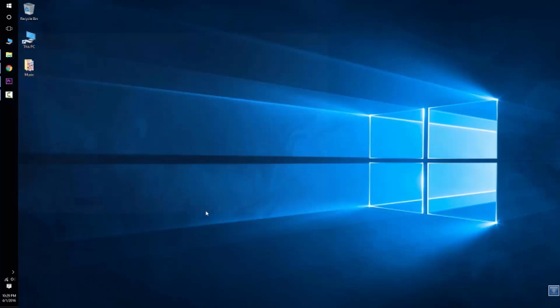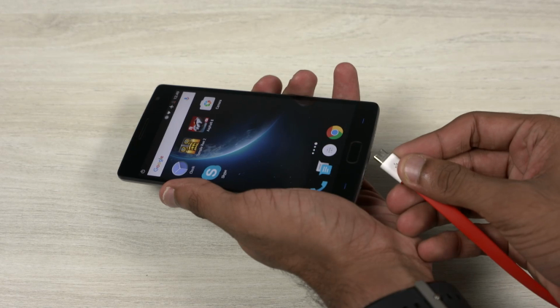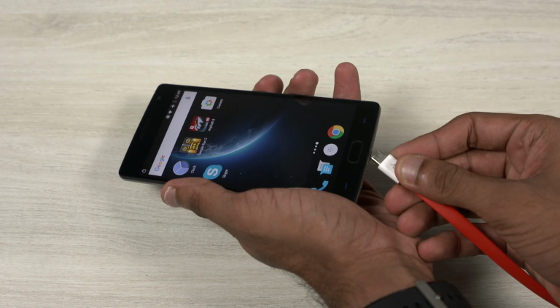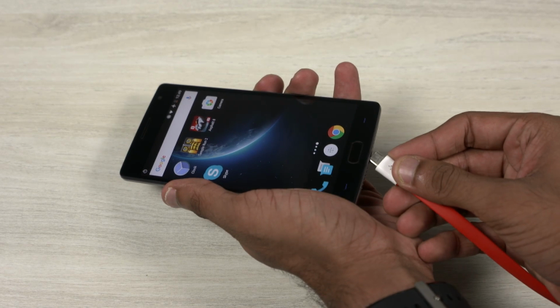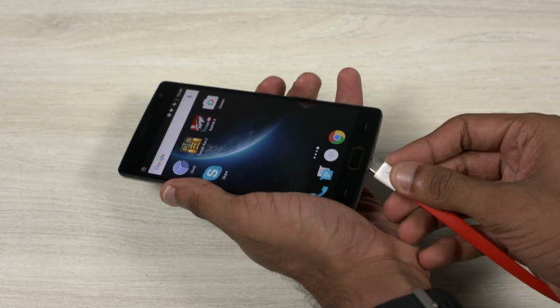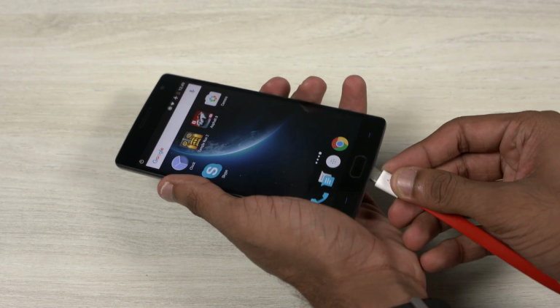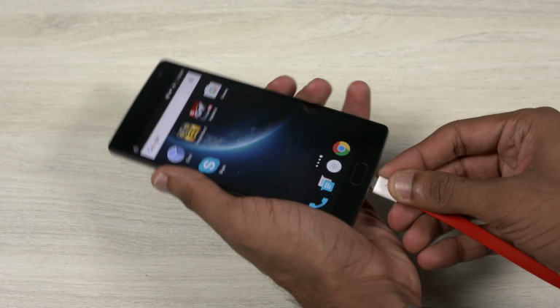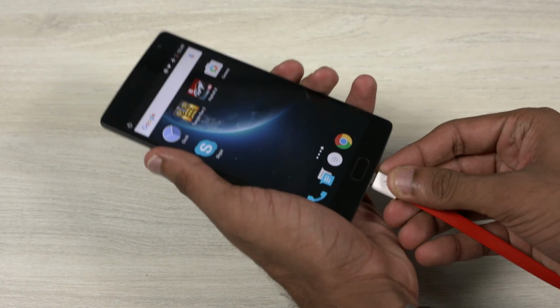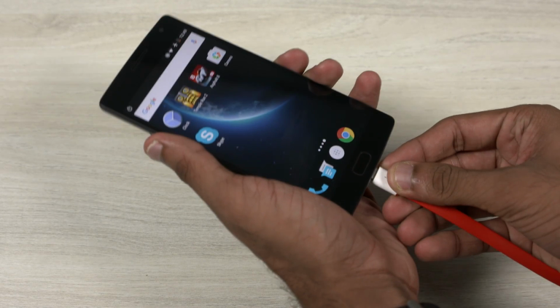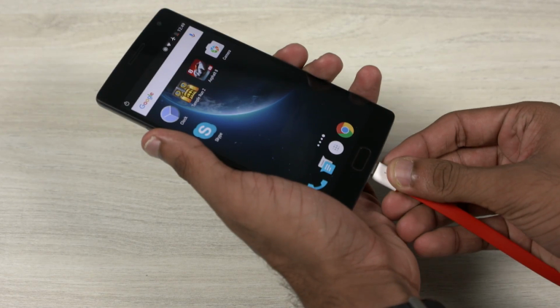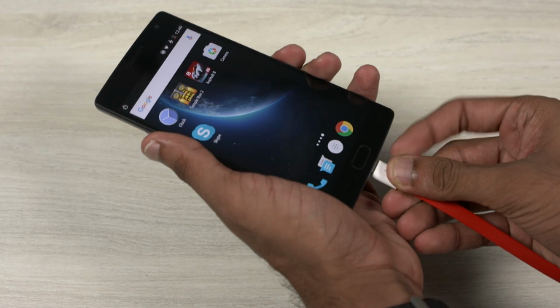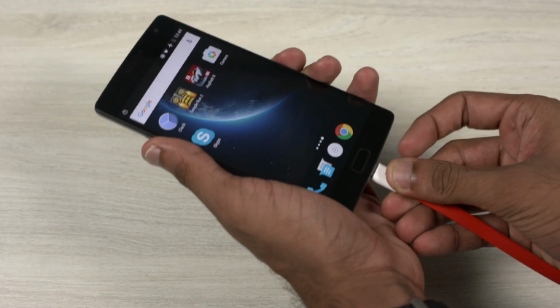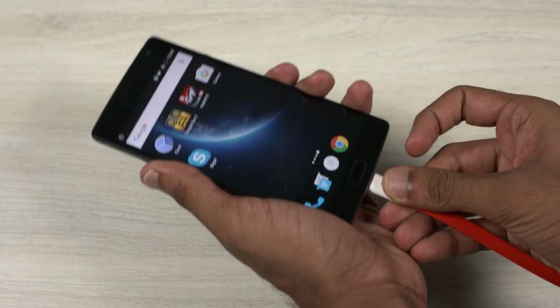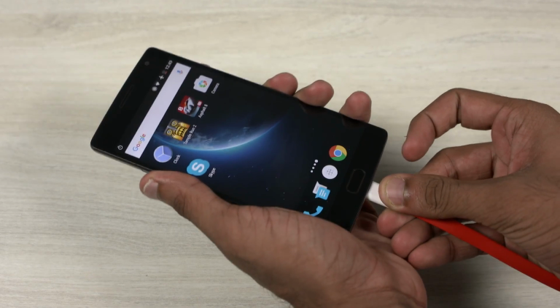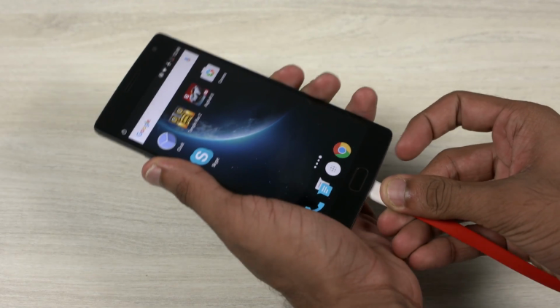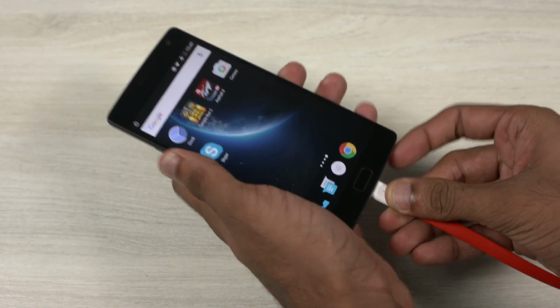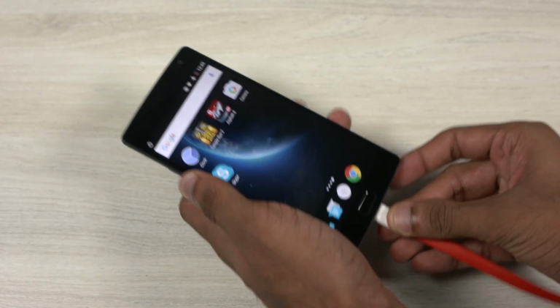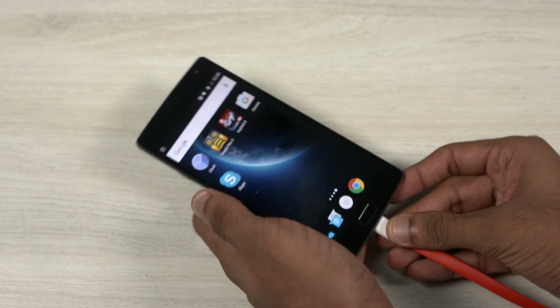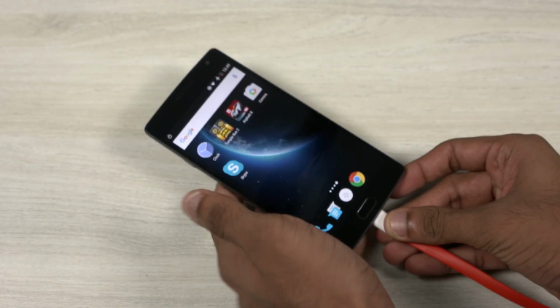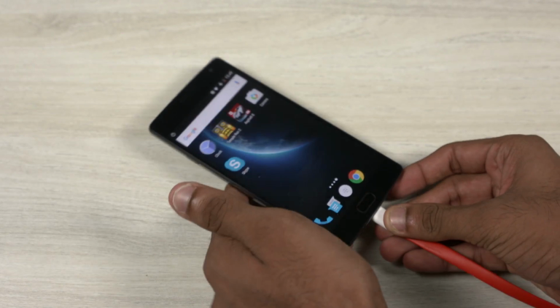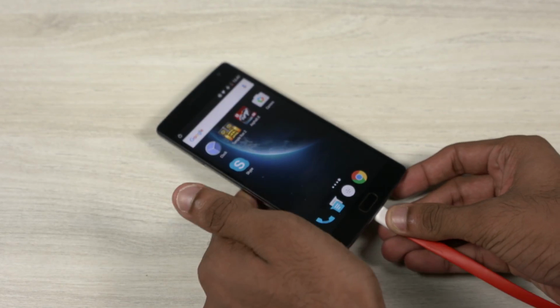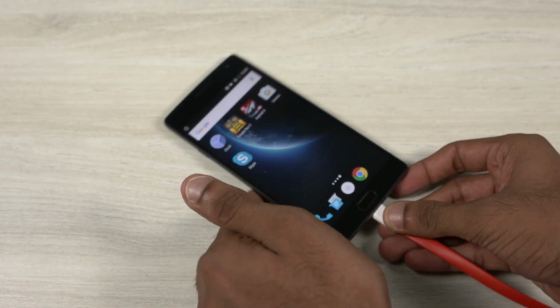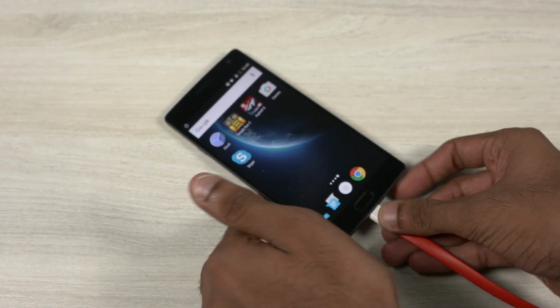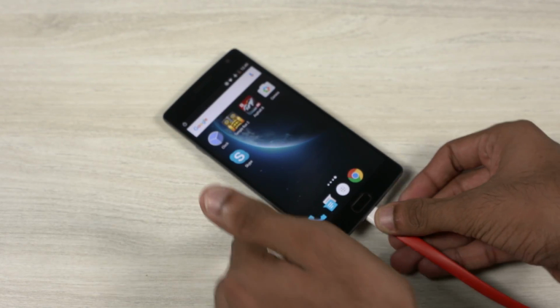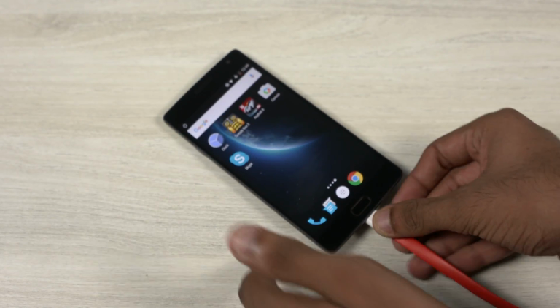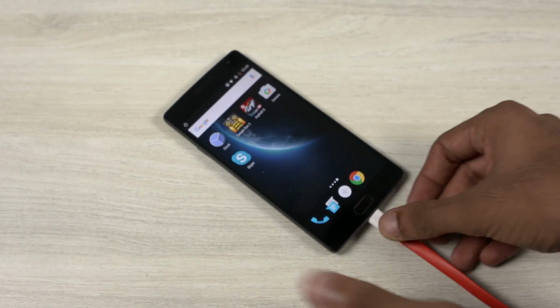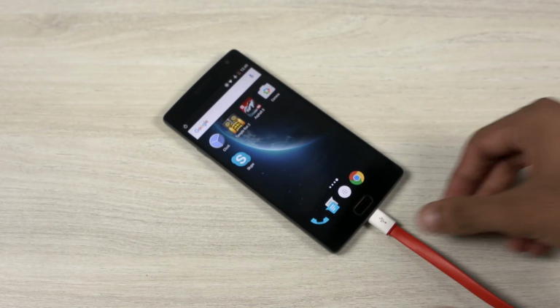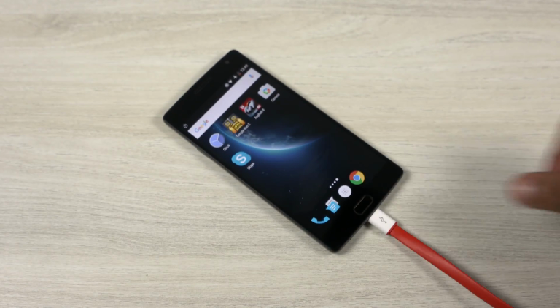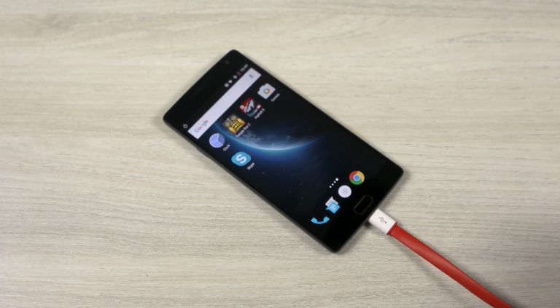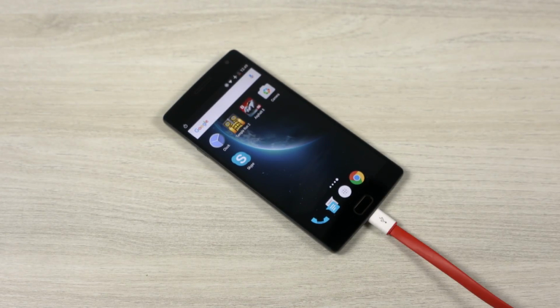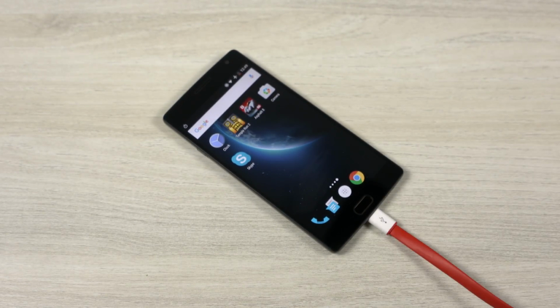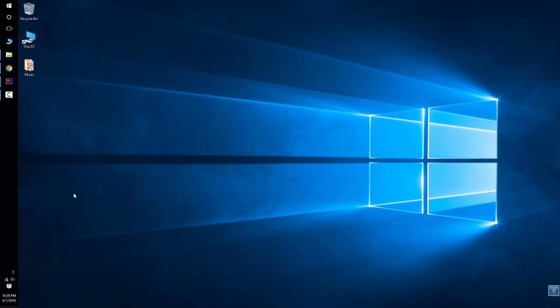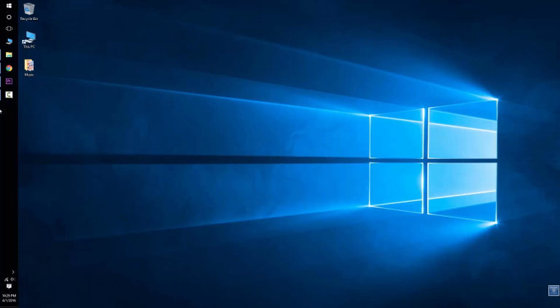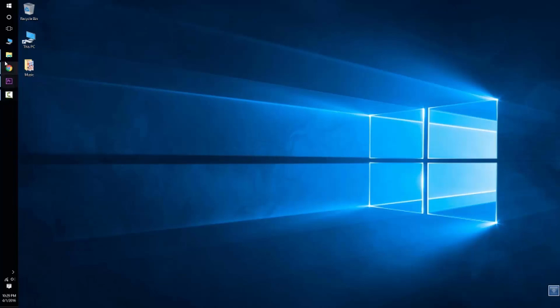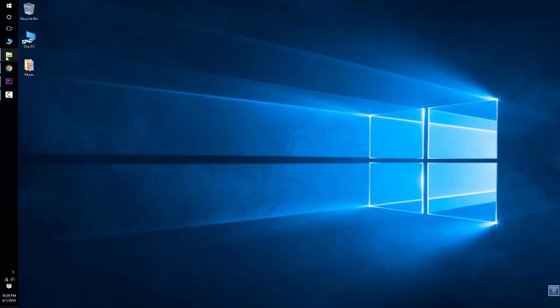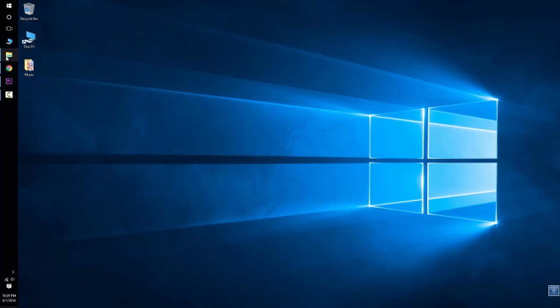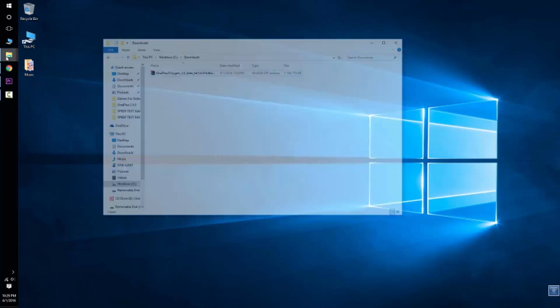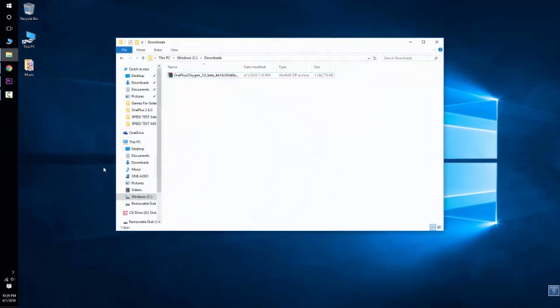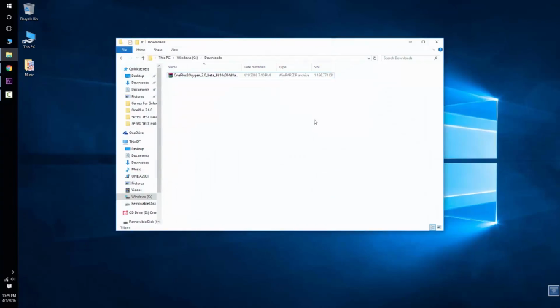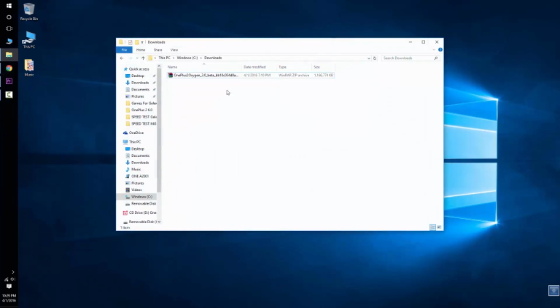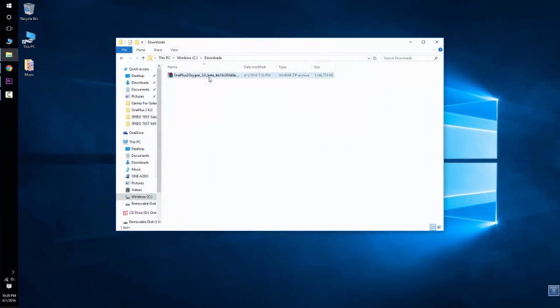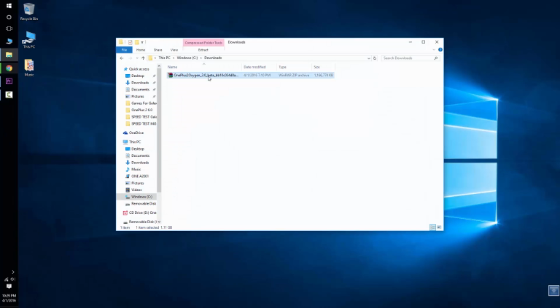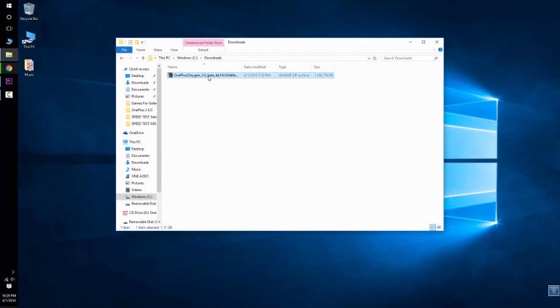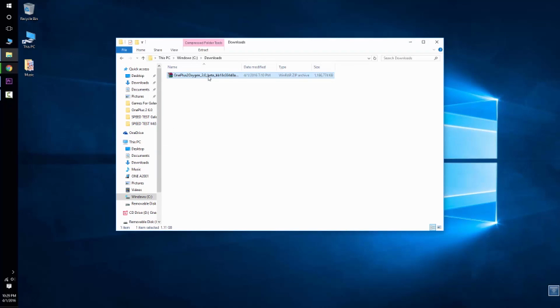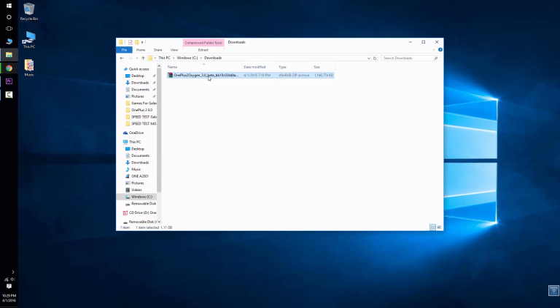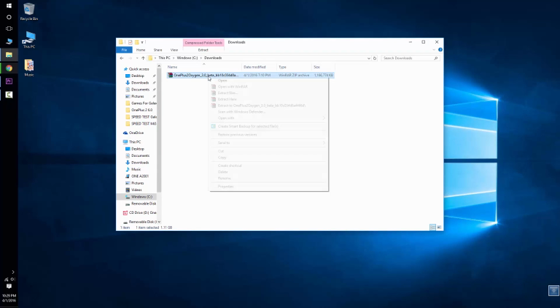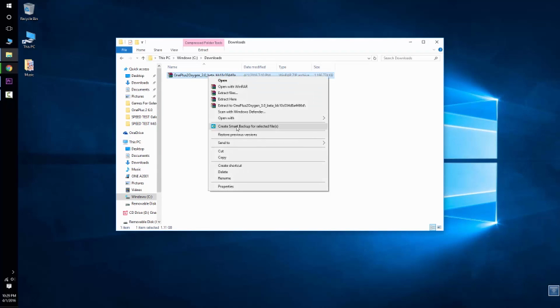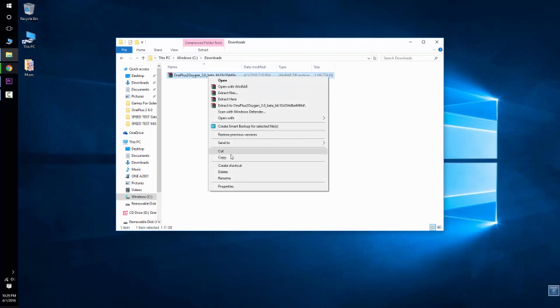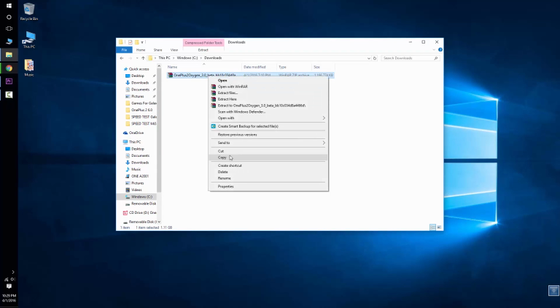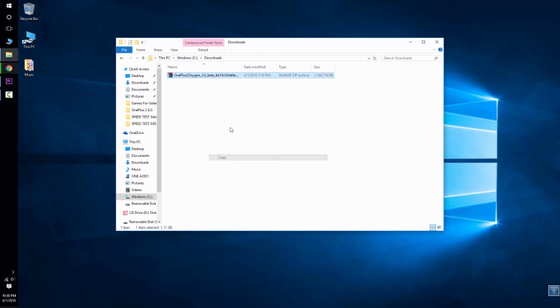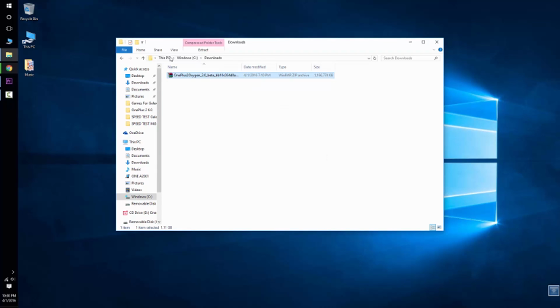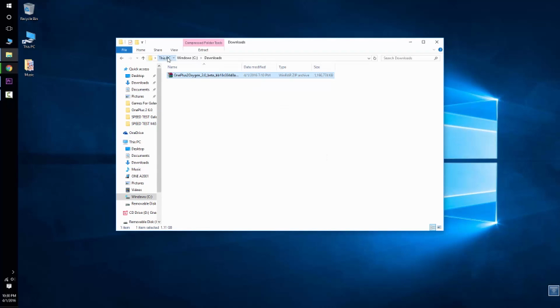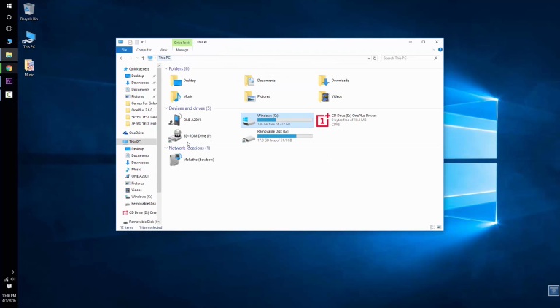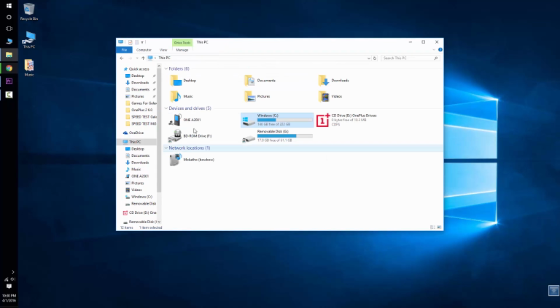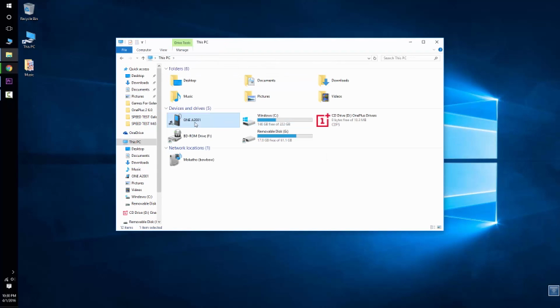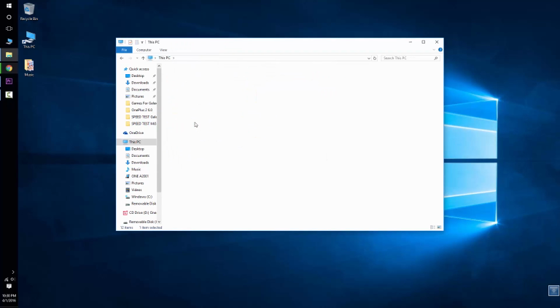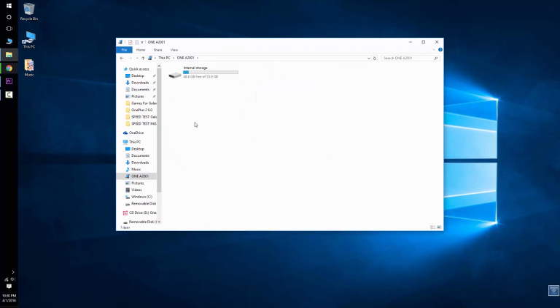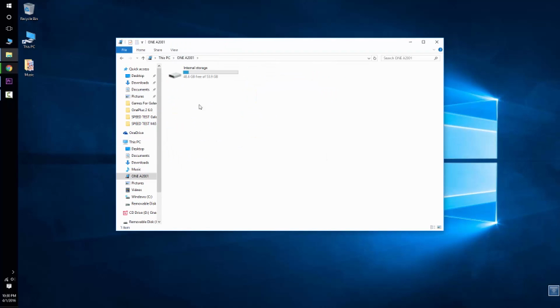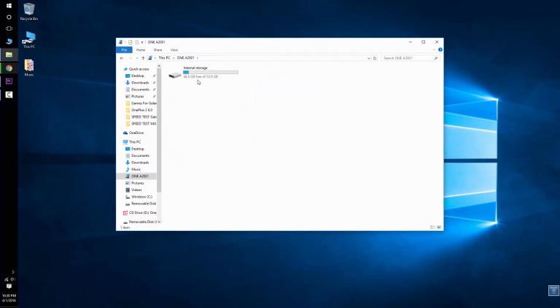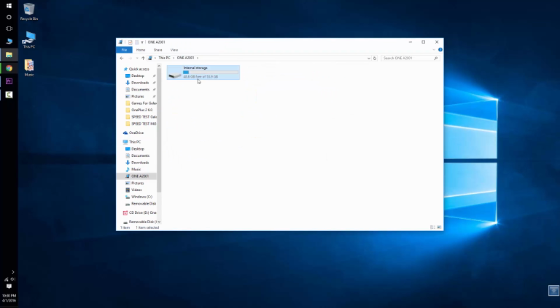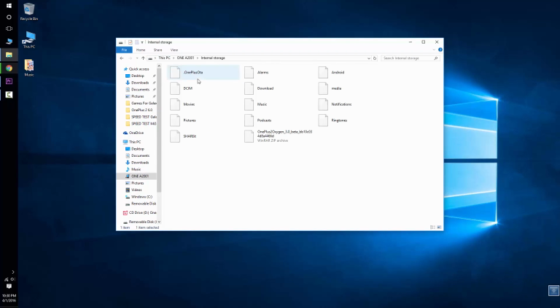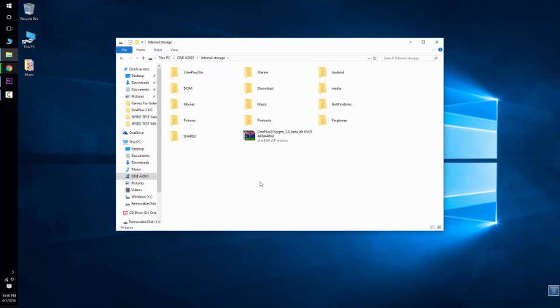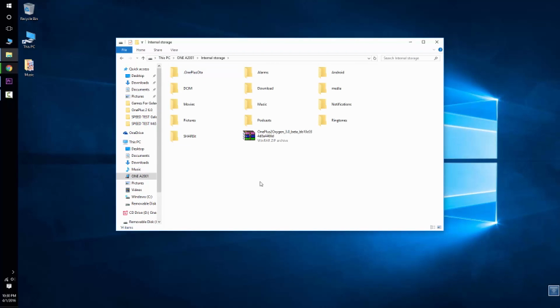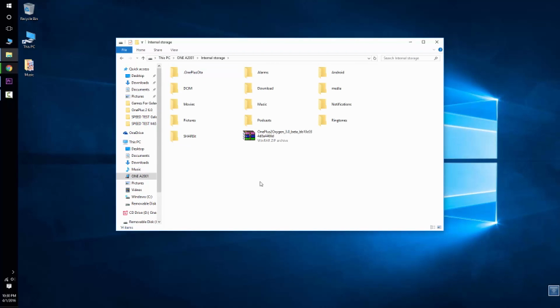Connect your OnePlus 2 to the PC. Now copy the downloaded file onto the internal storage of your device.